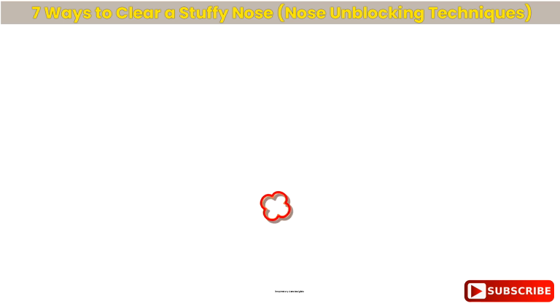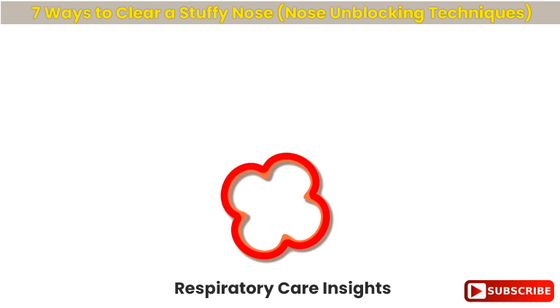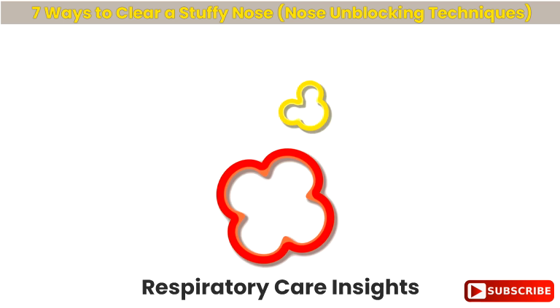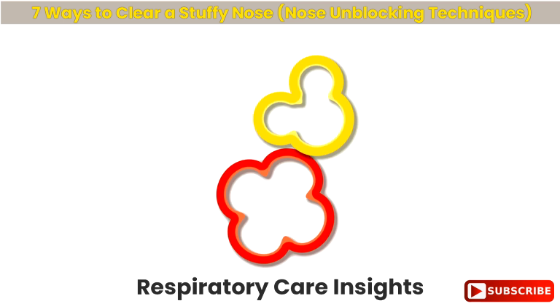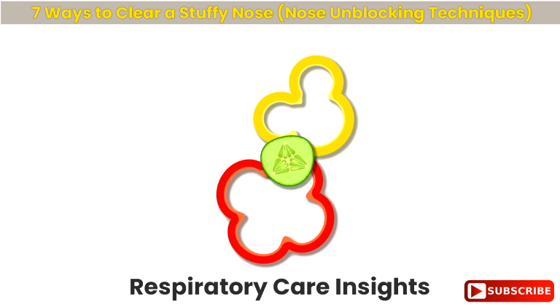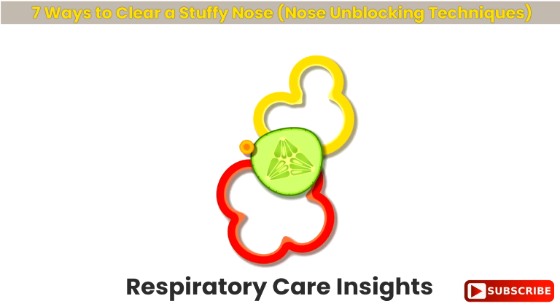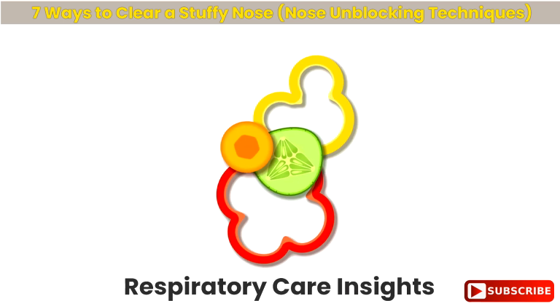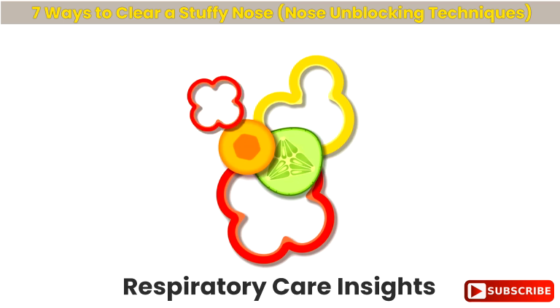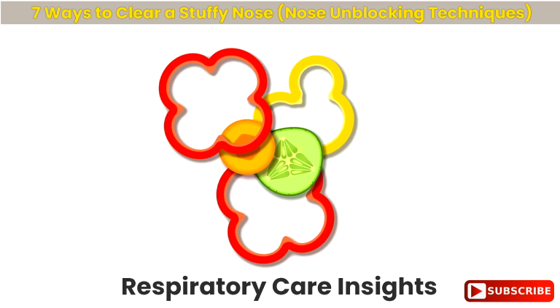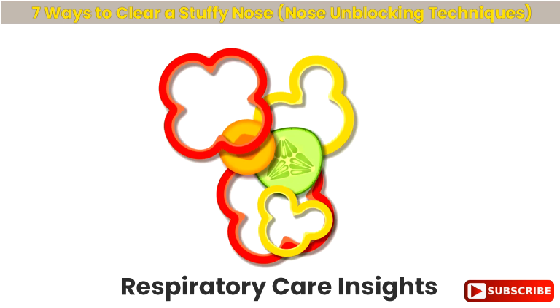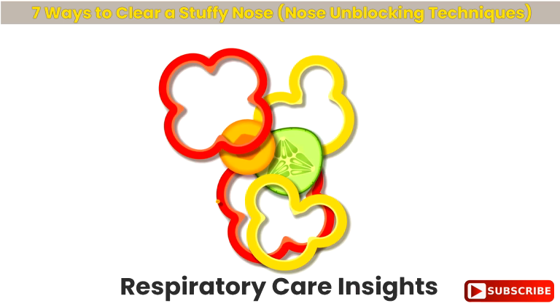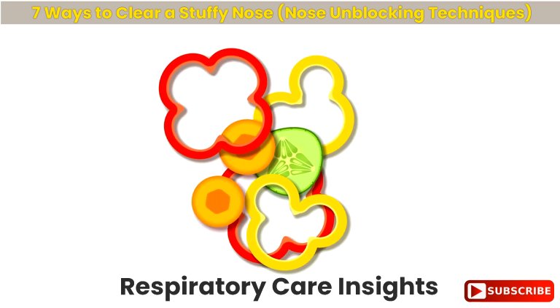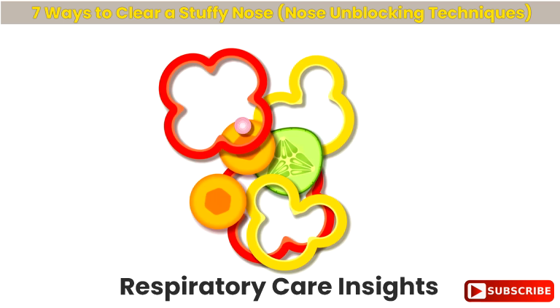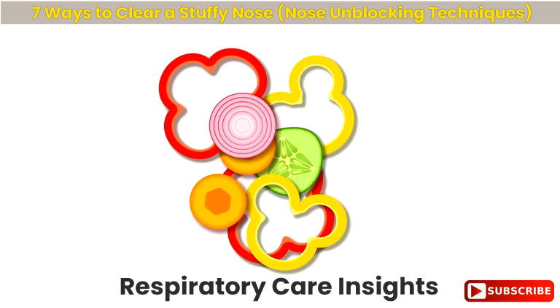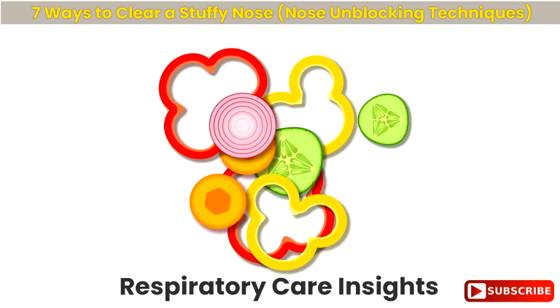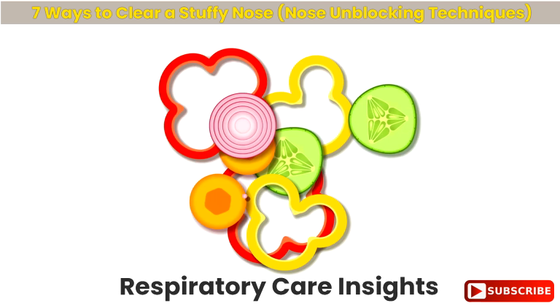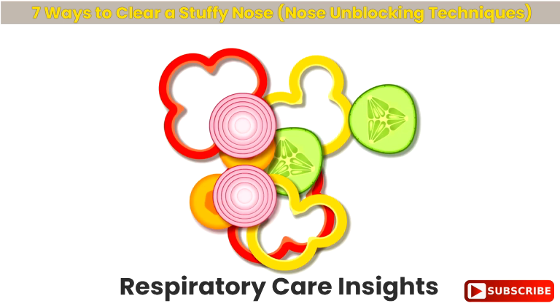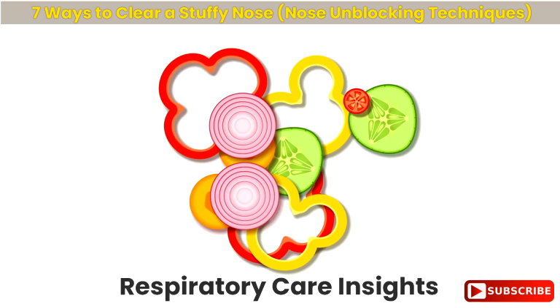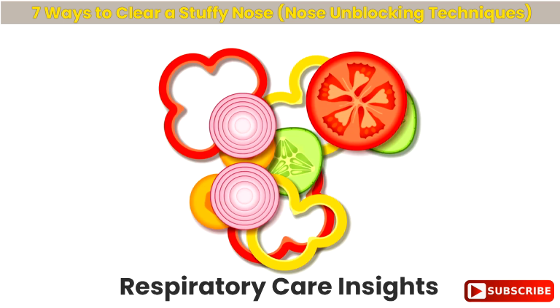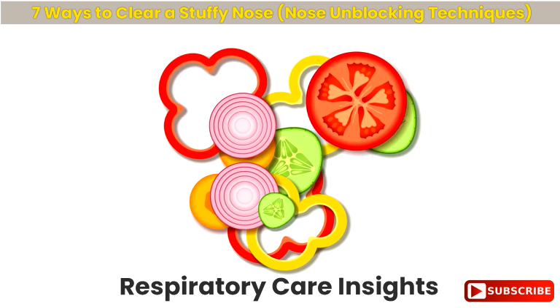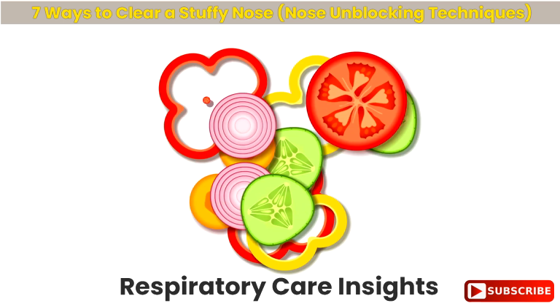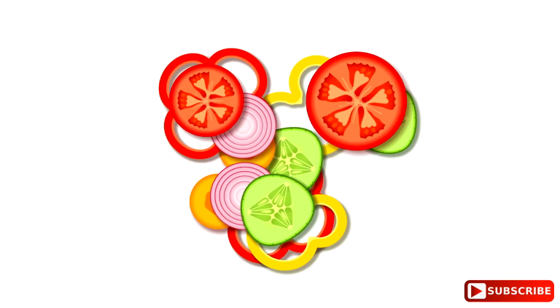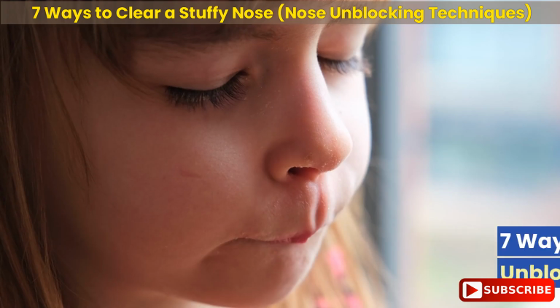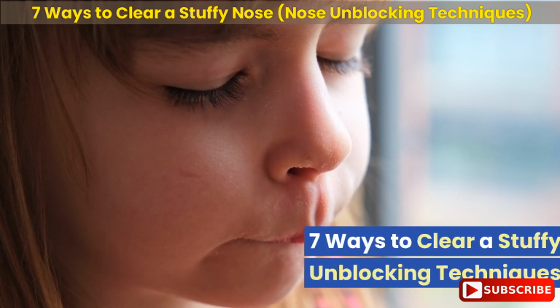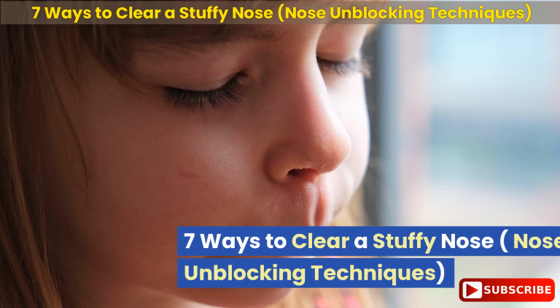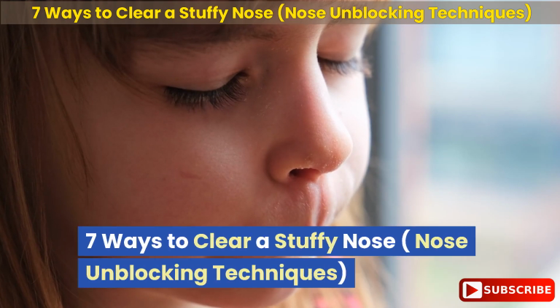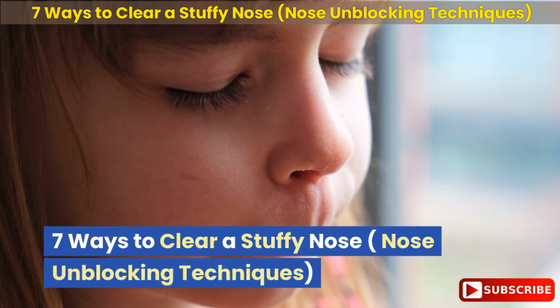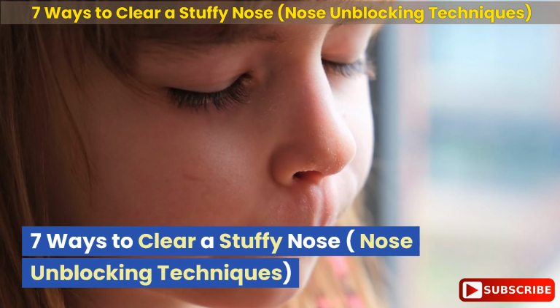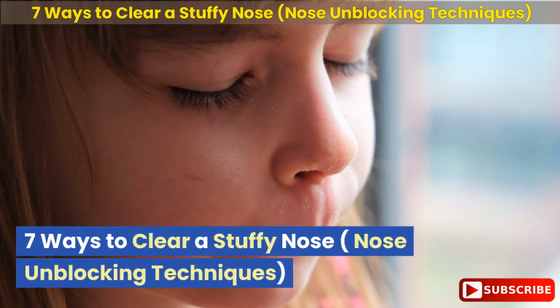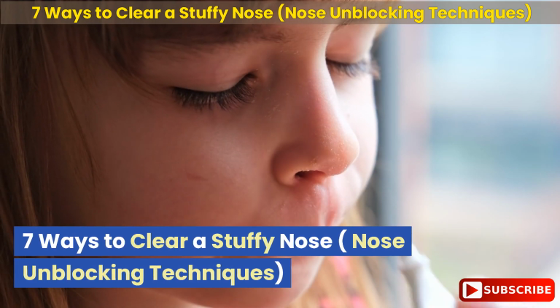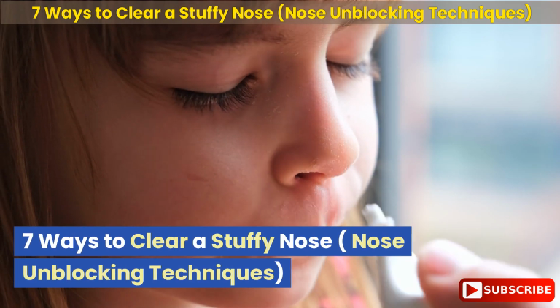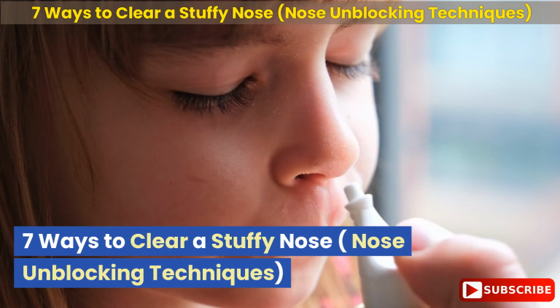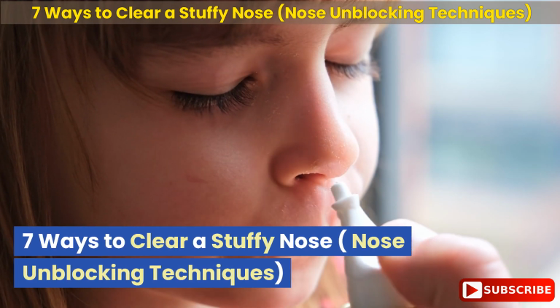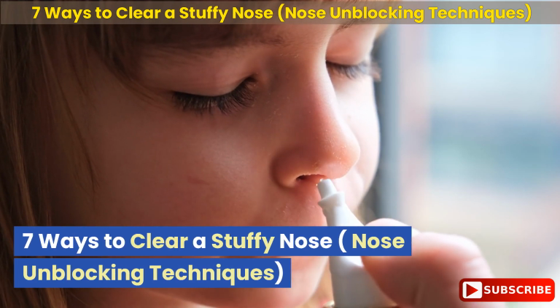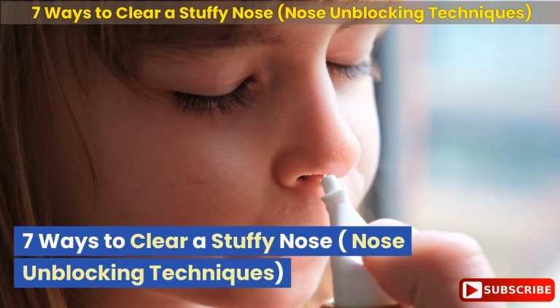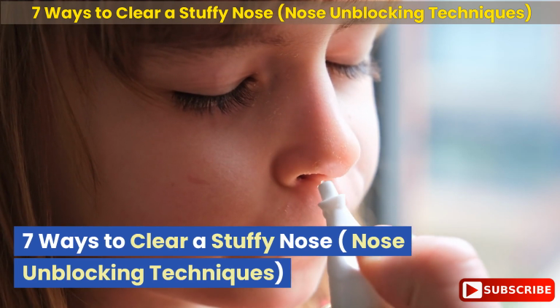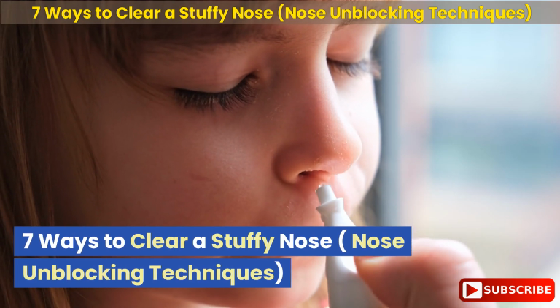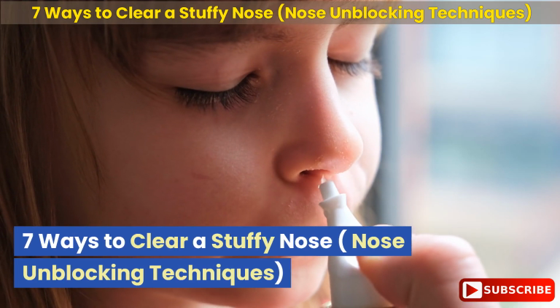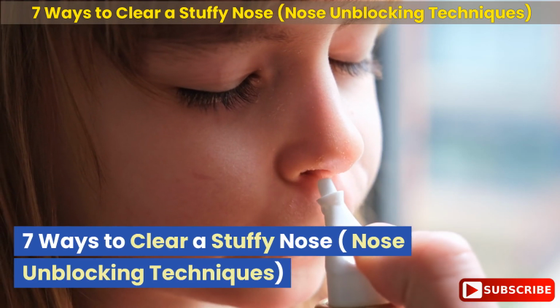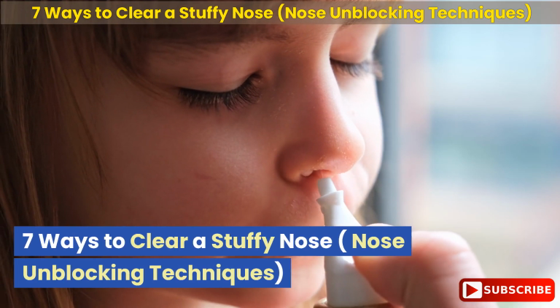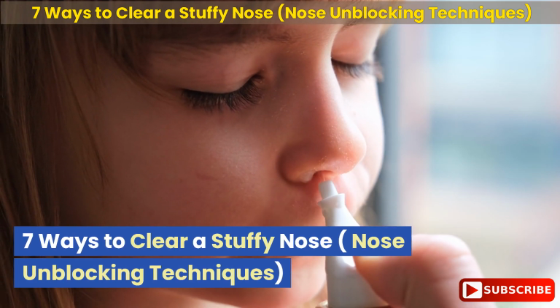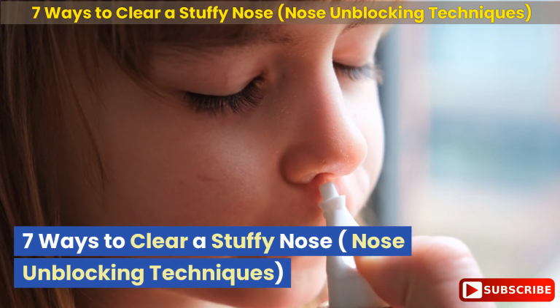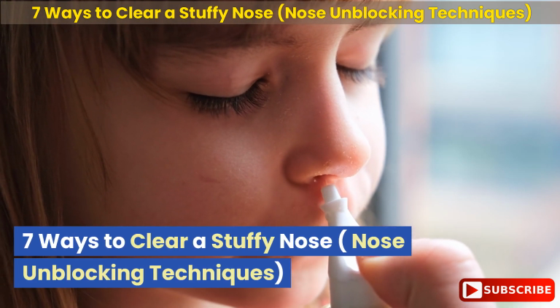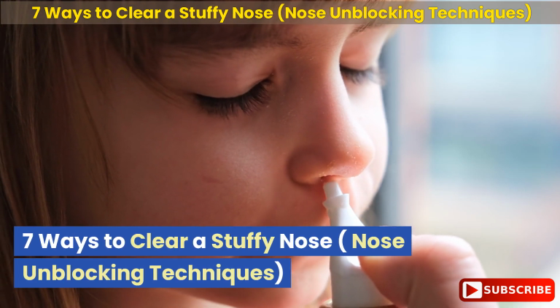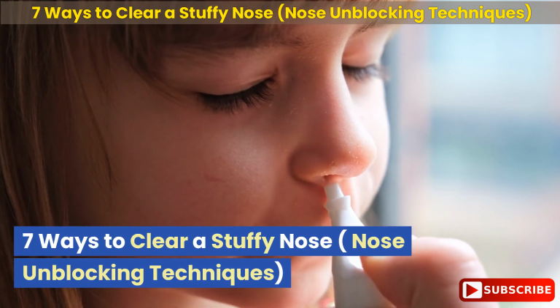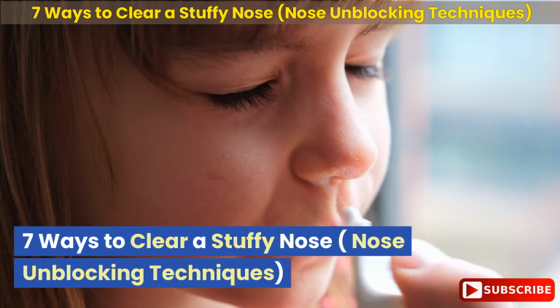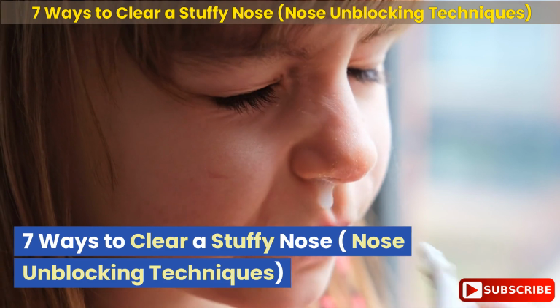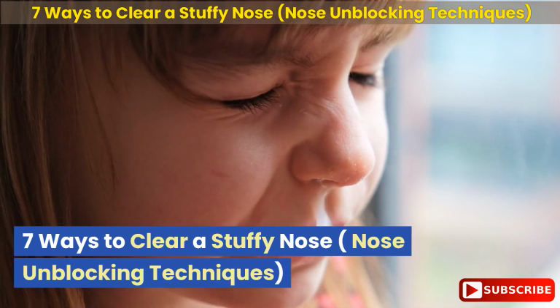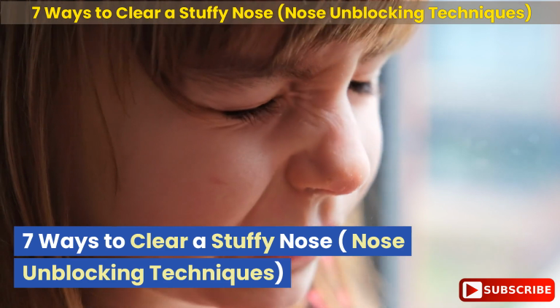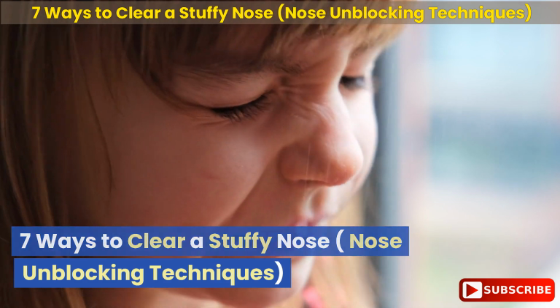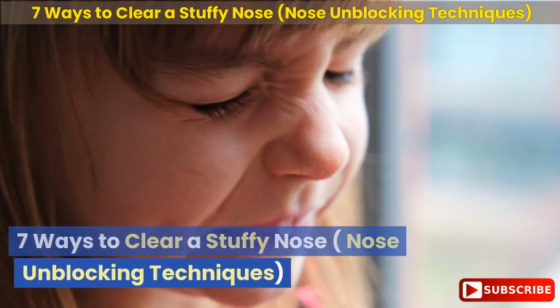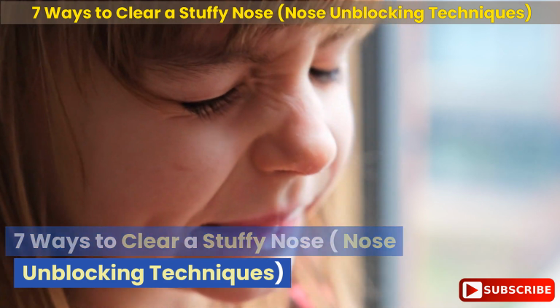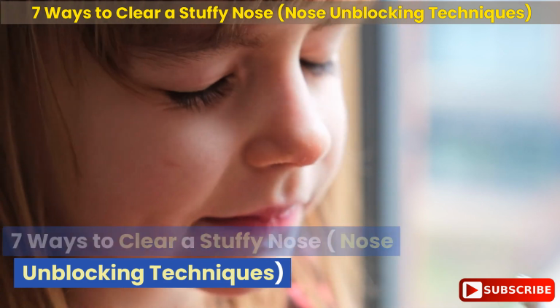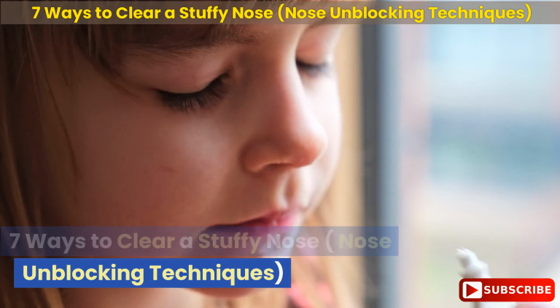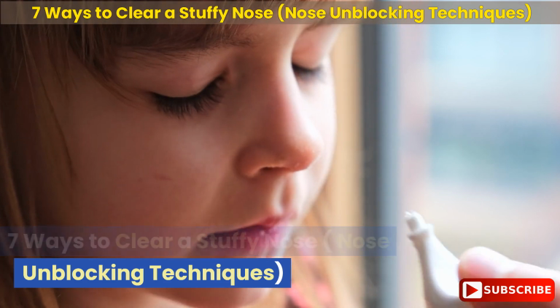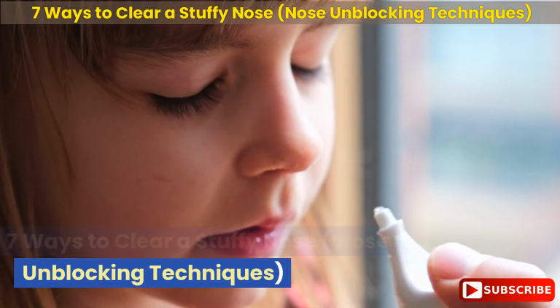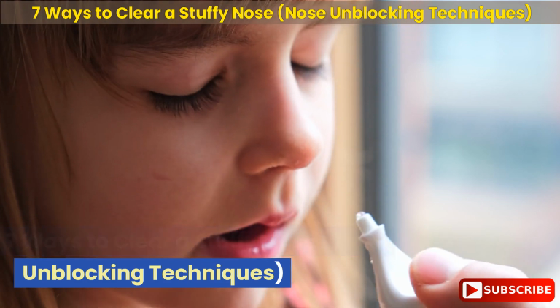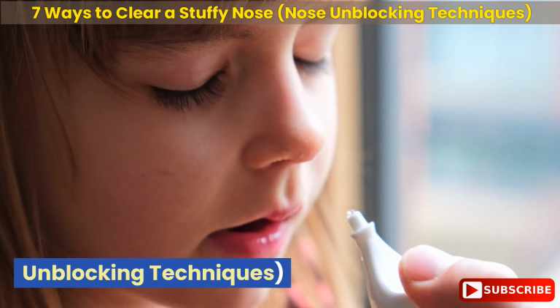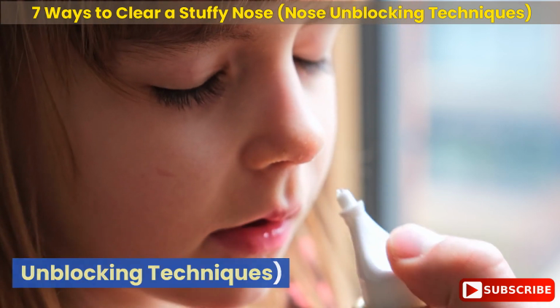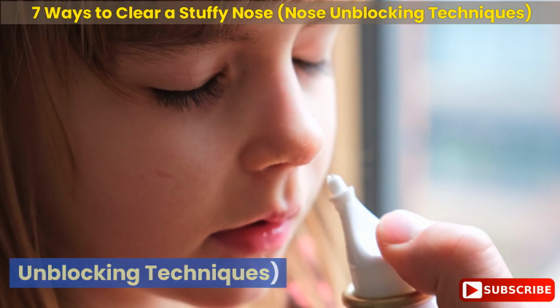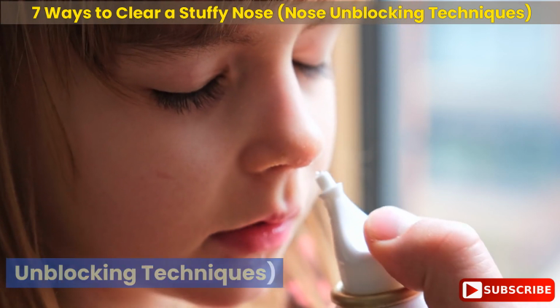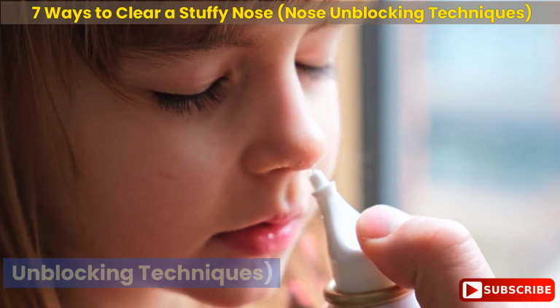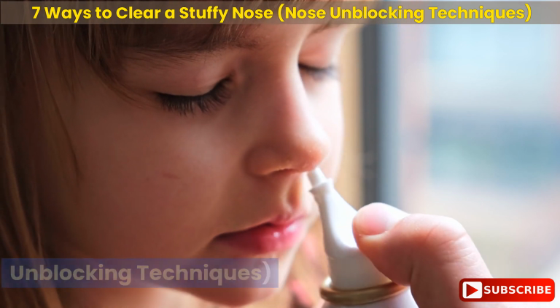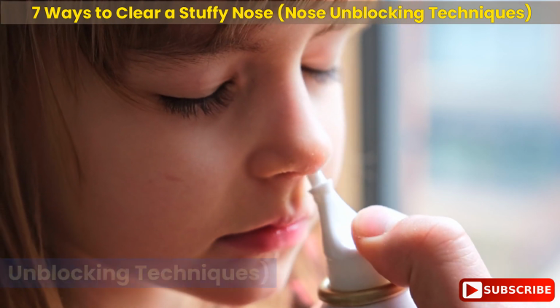Respiratory Care Insights: 7 Ways to Clear a Stuffy Nose — Nose Unblocking Techniques.